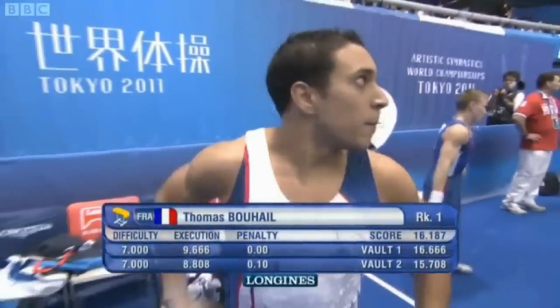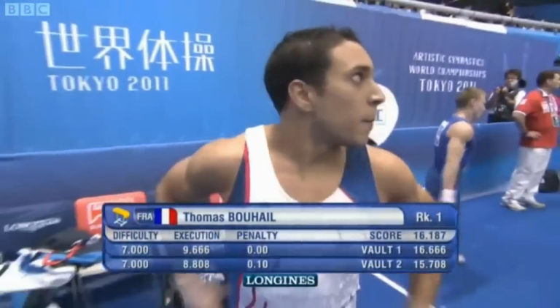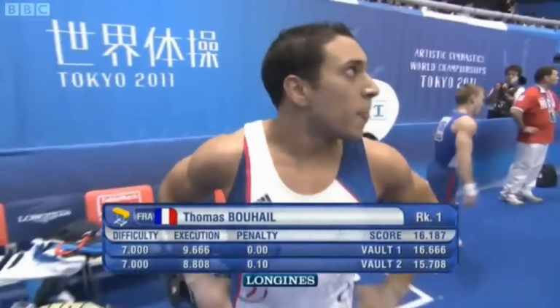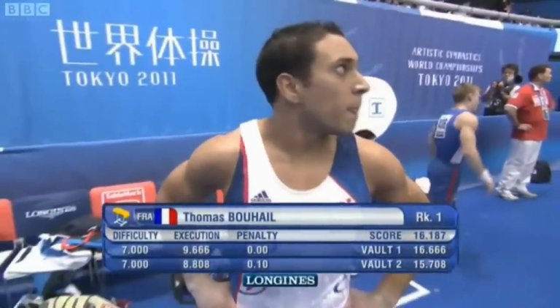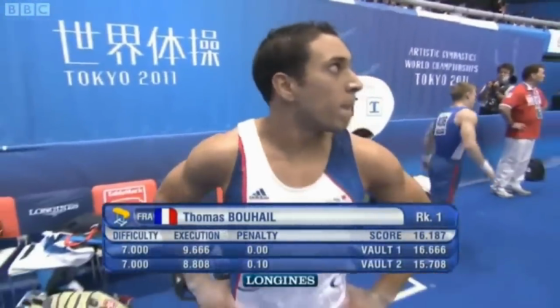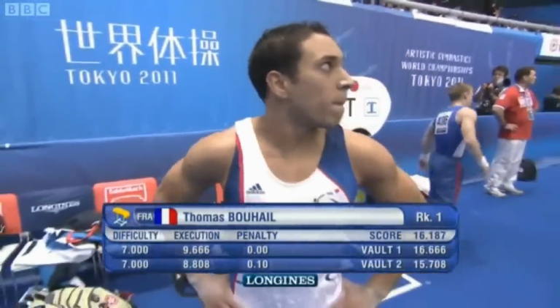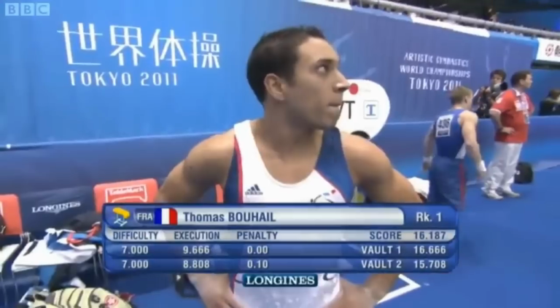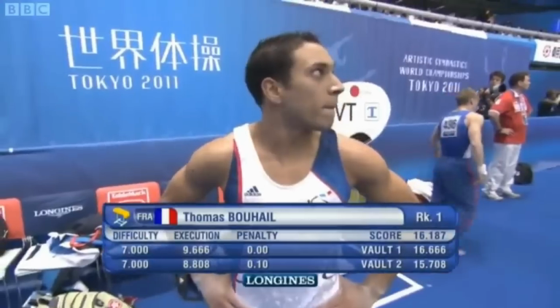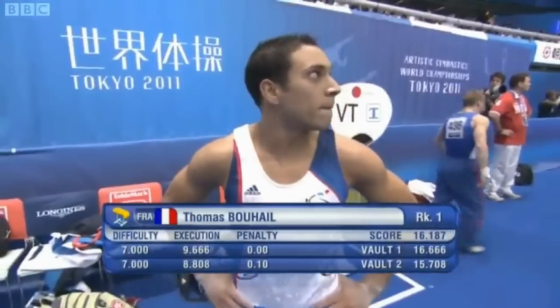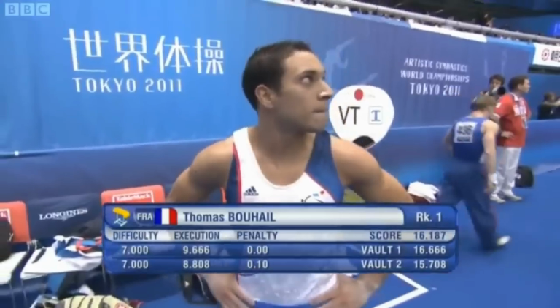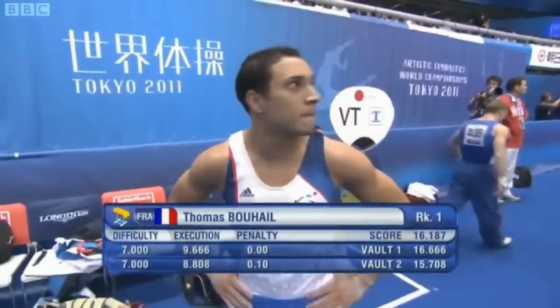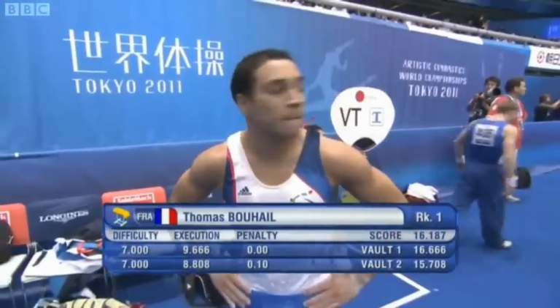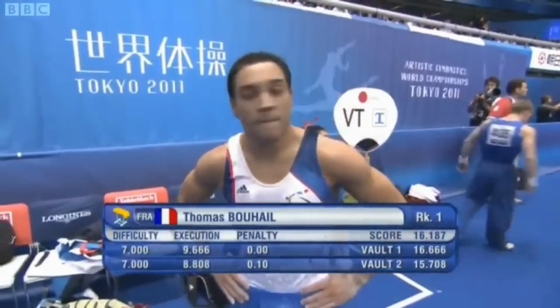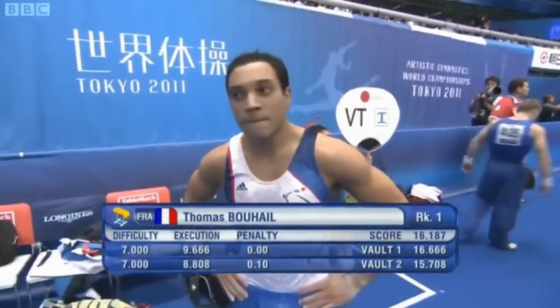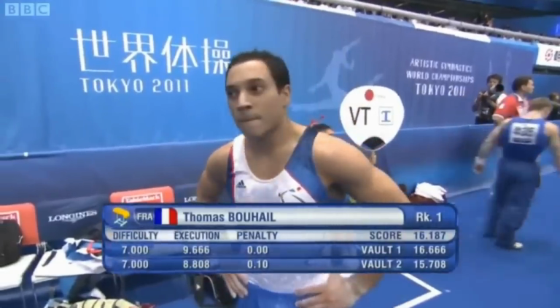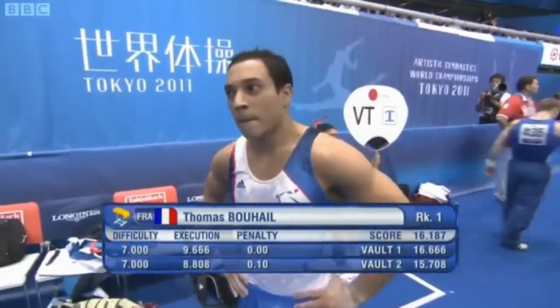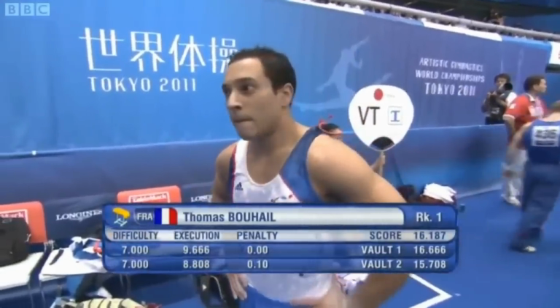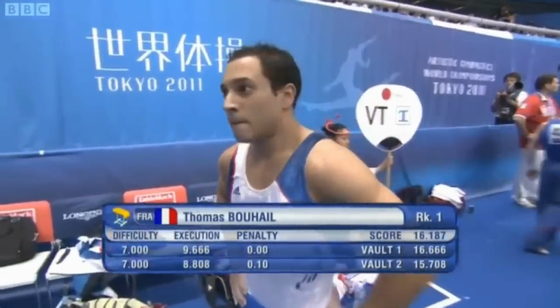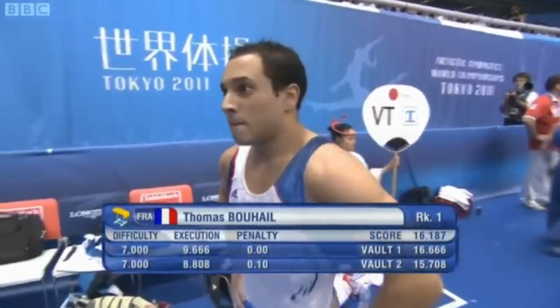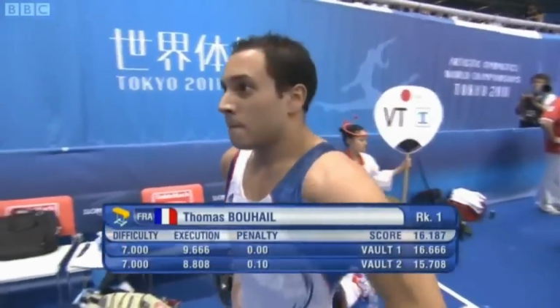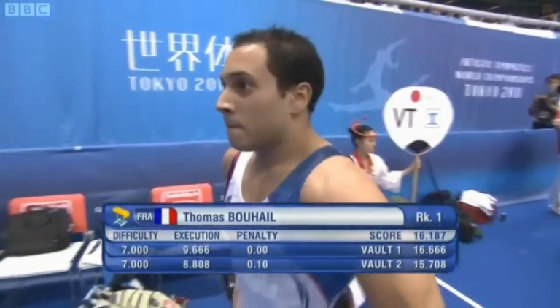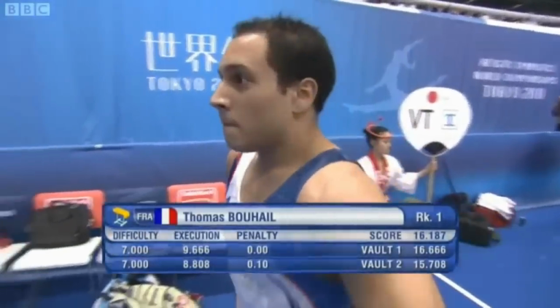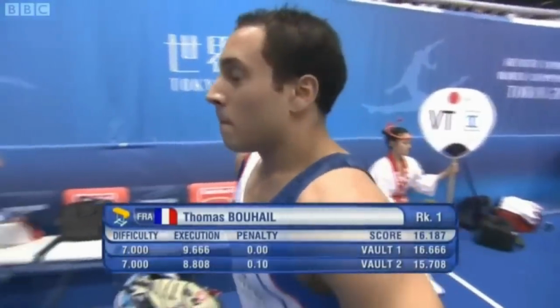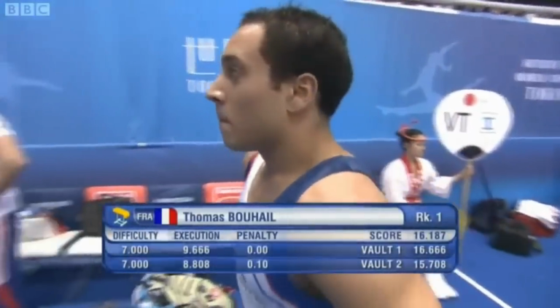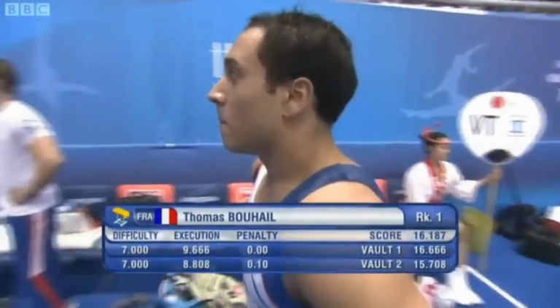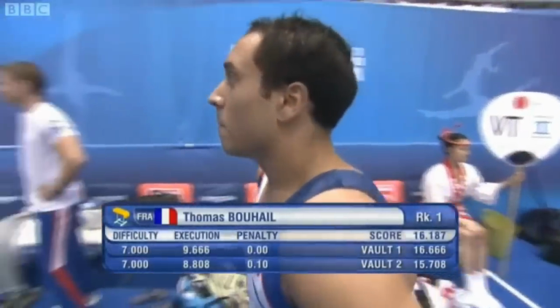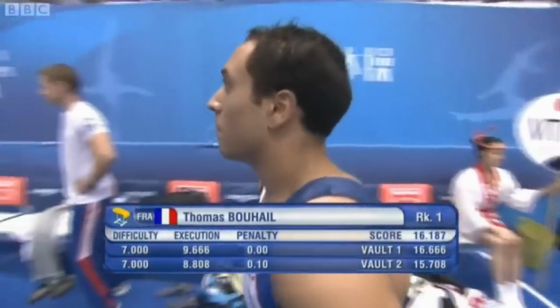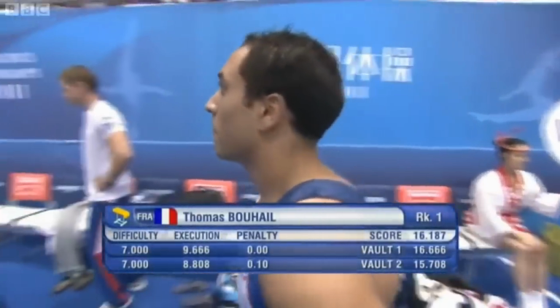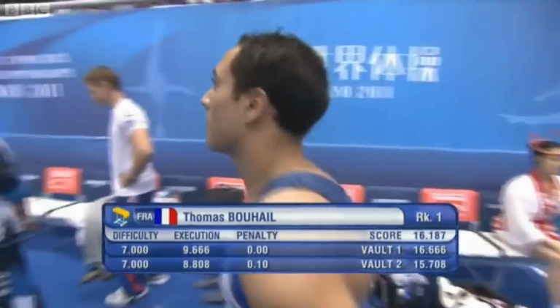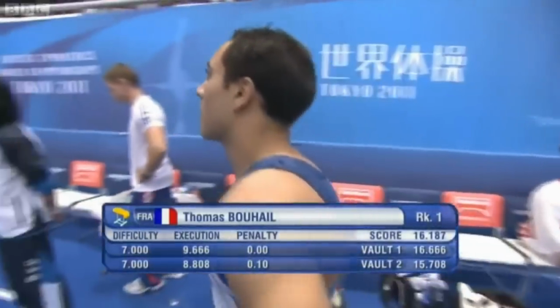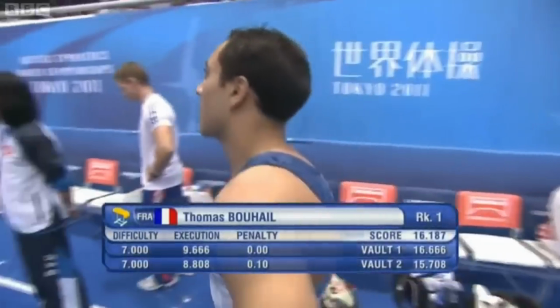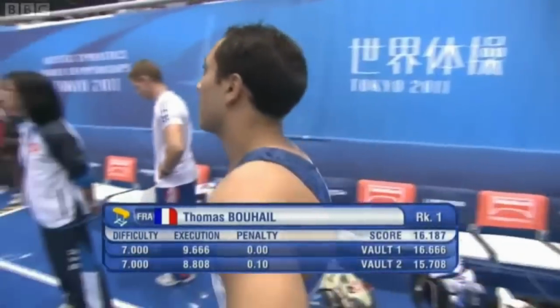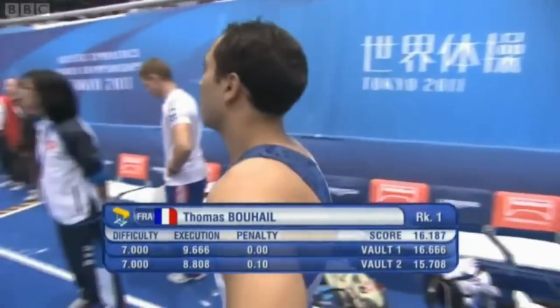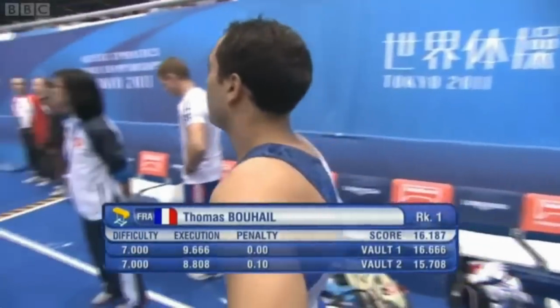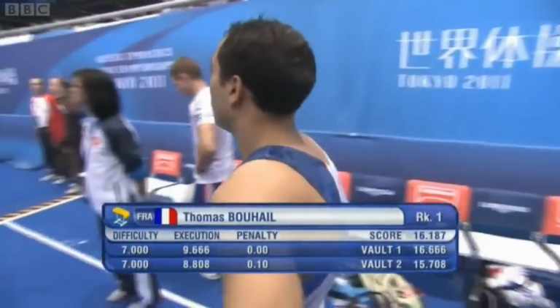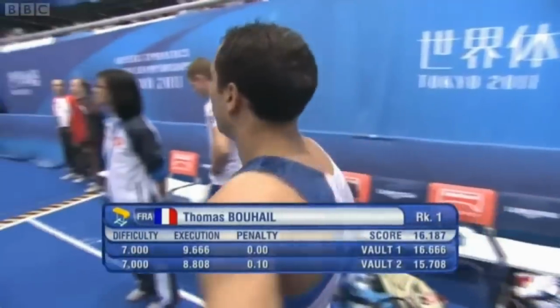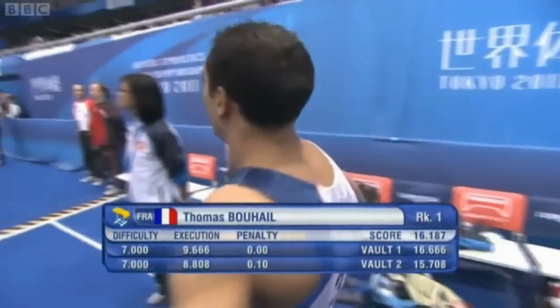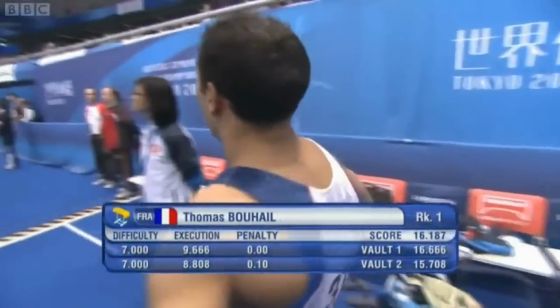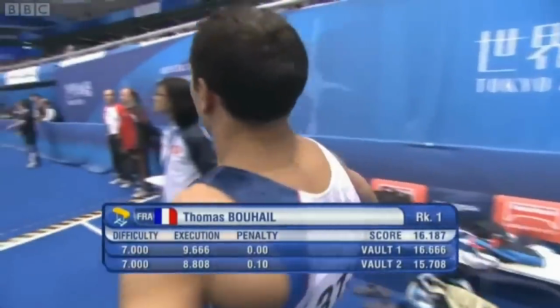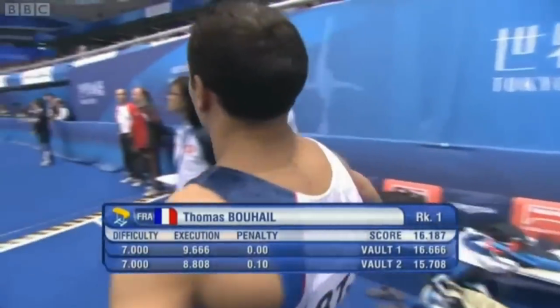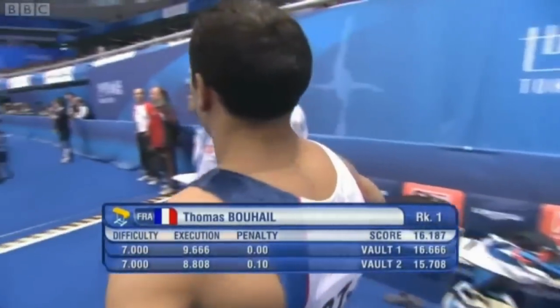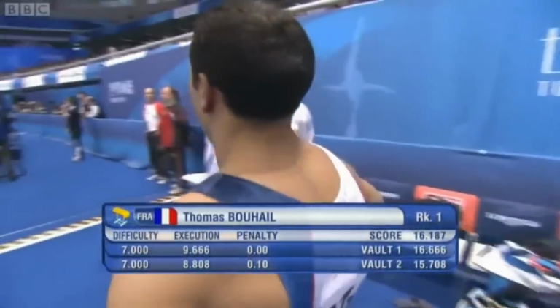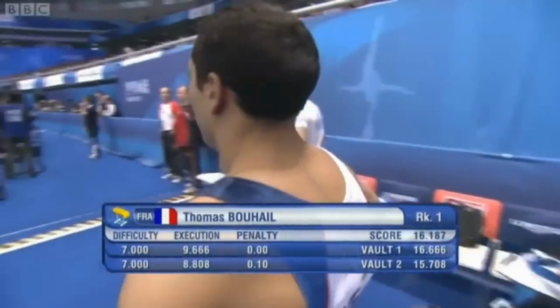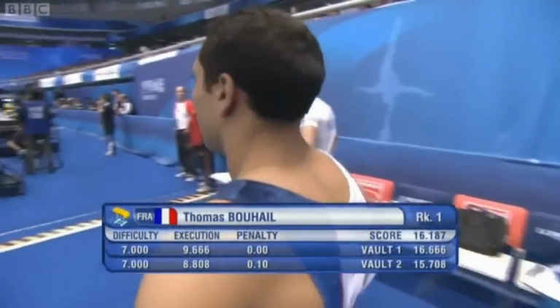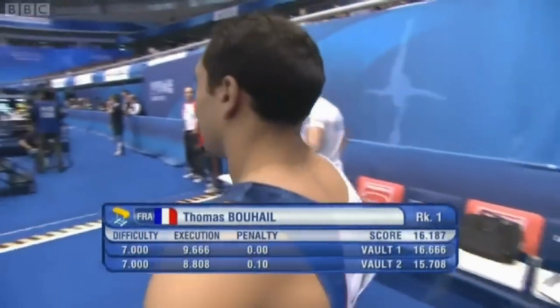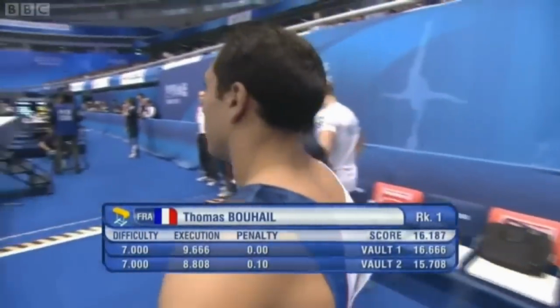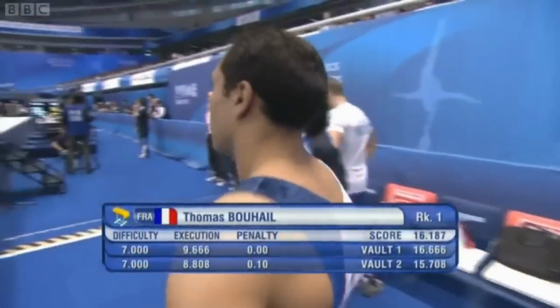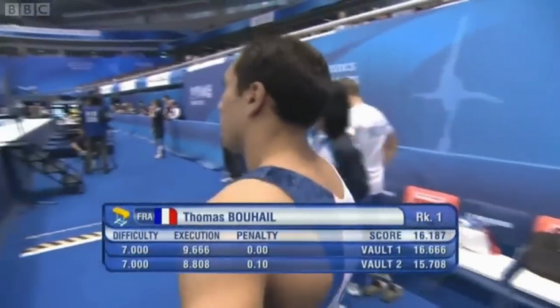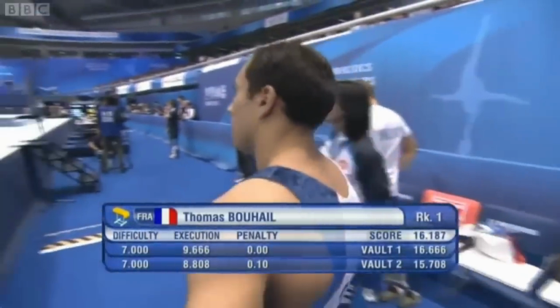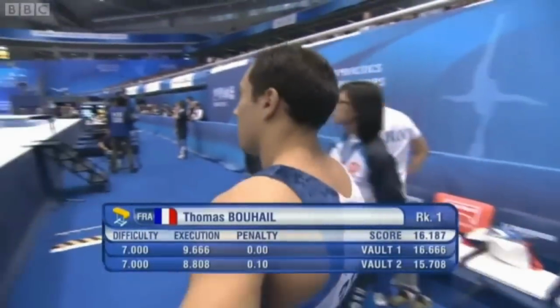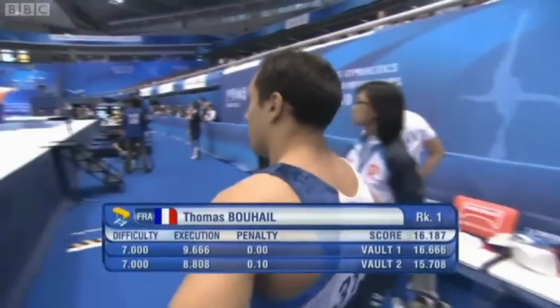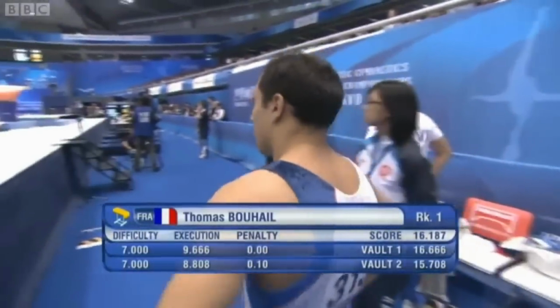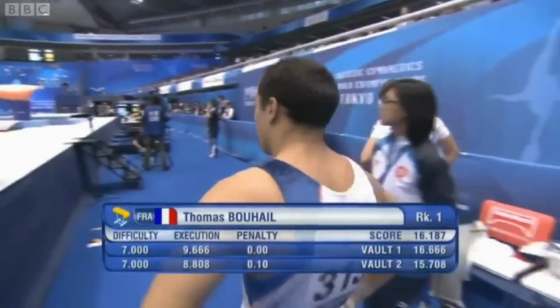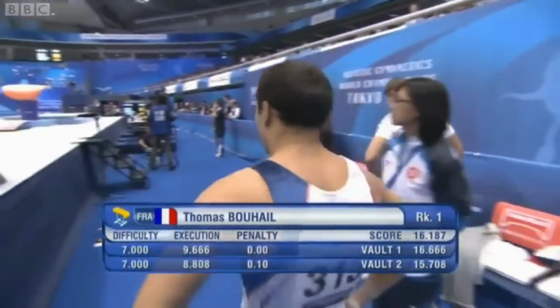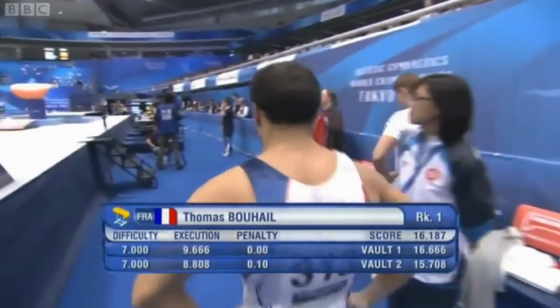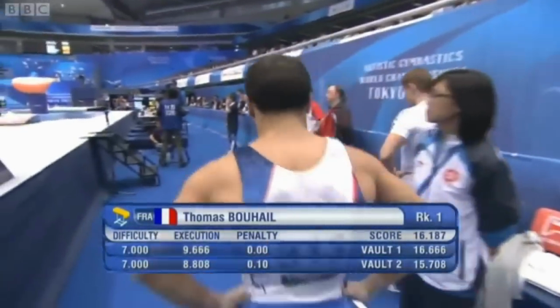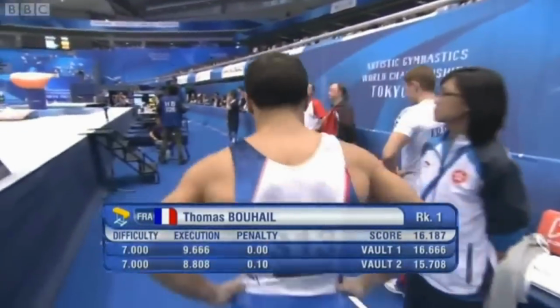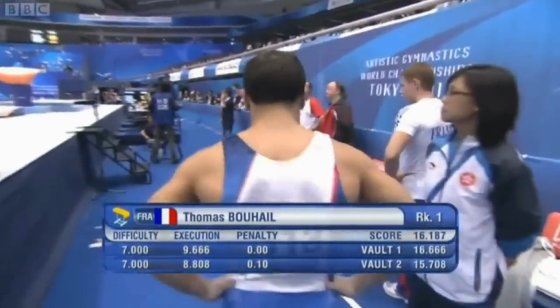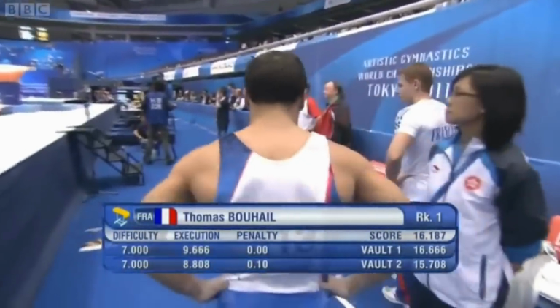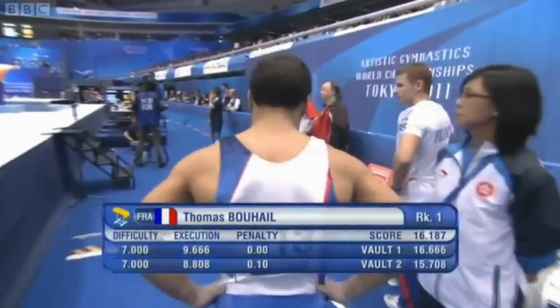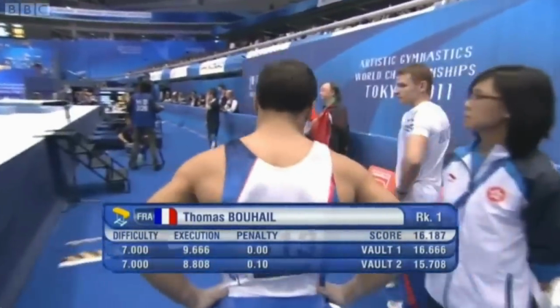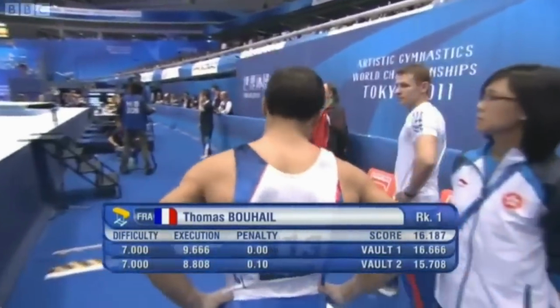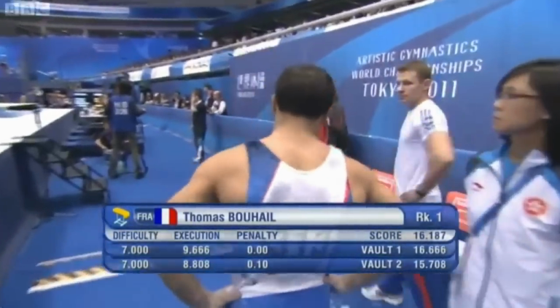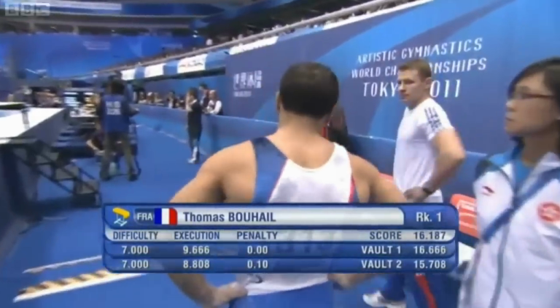But didn't he wrestle against it? The highest qualifier scores sixteen point one eight seven with the two vaults. Very good judging, very good judging indeed.